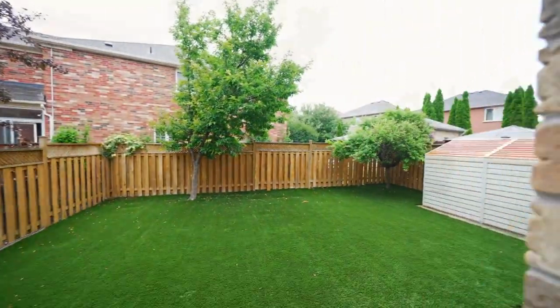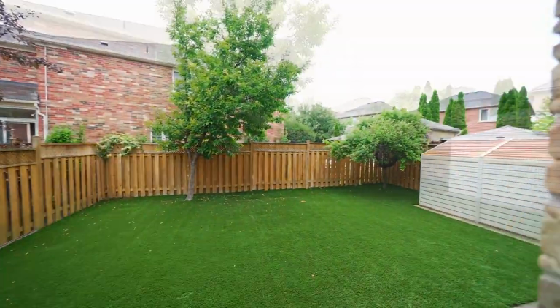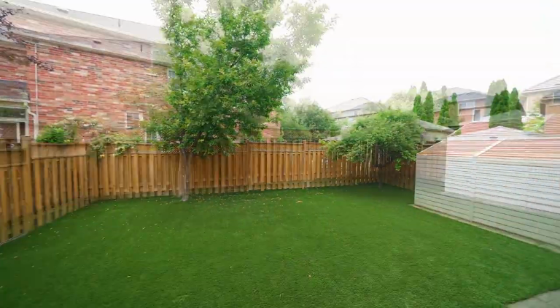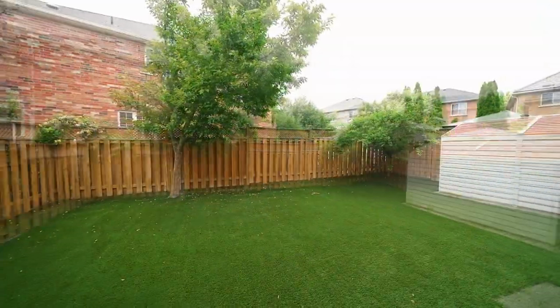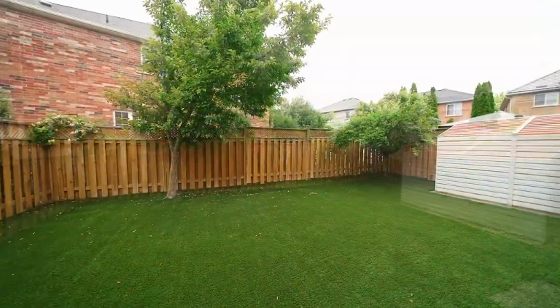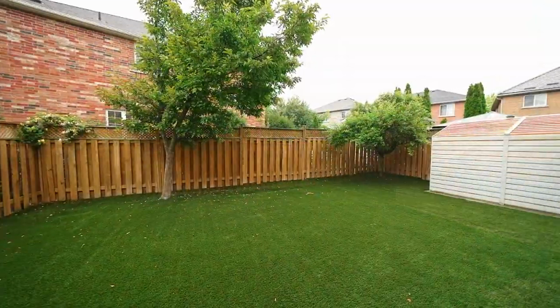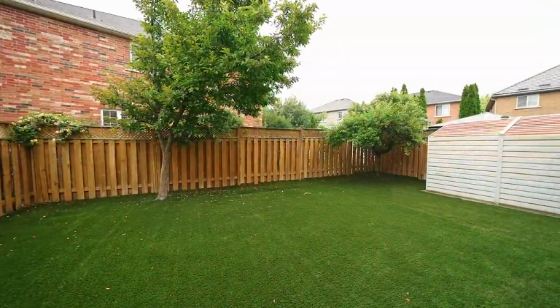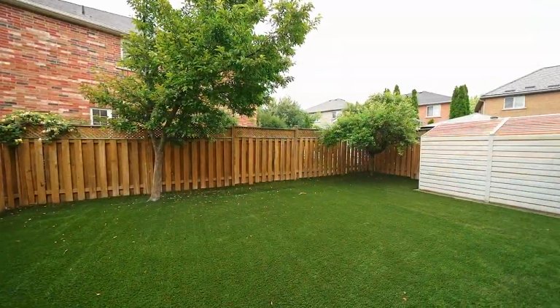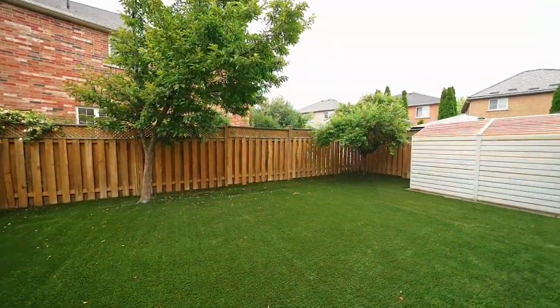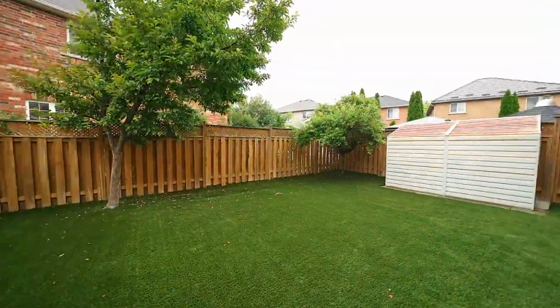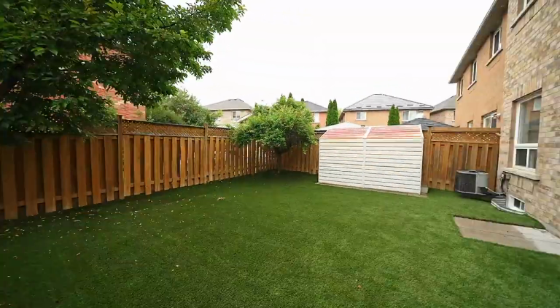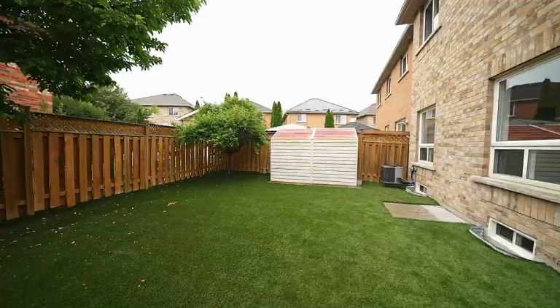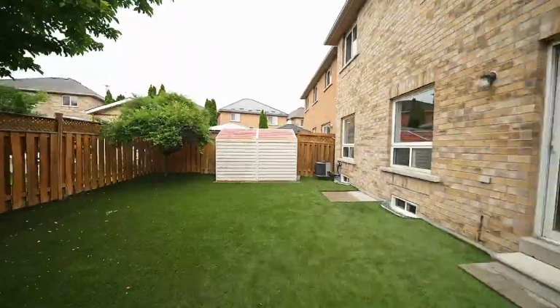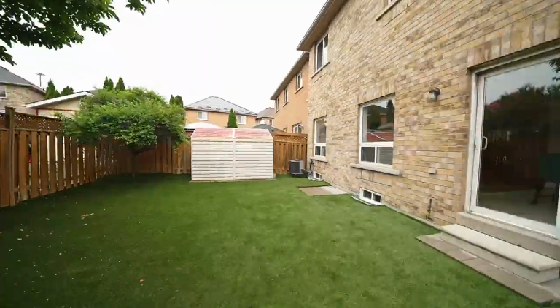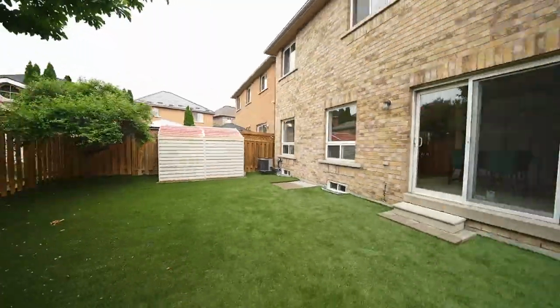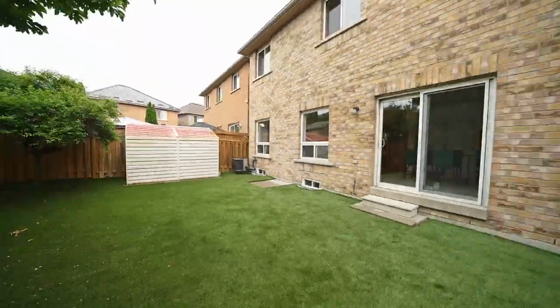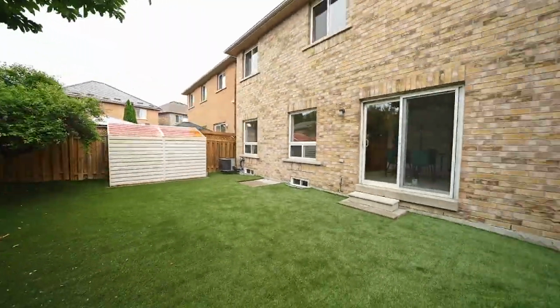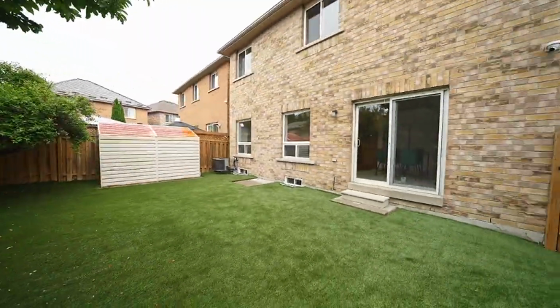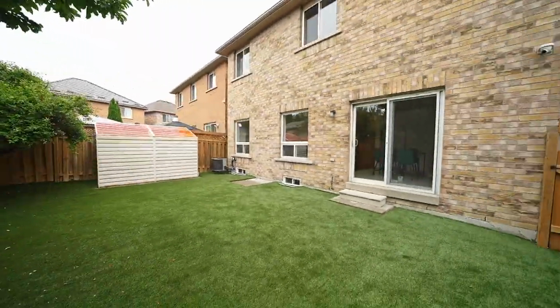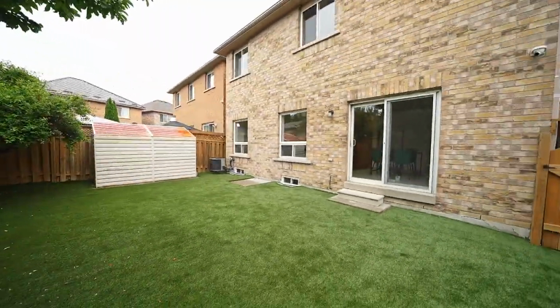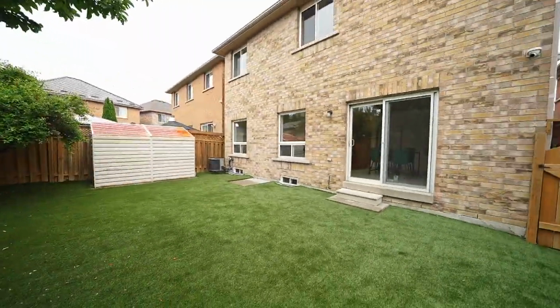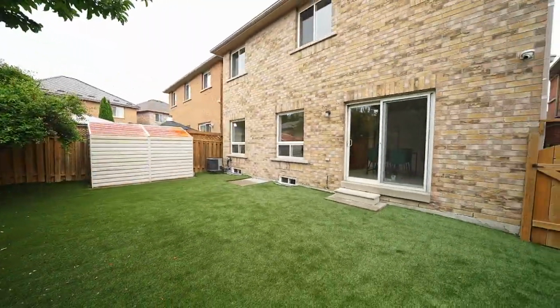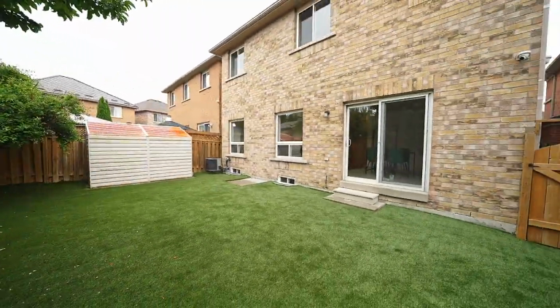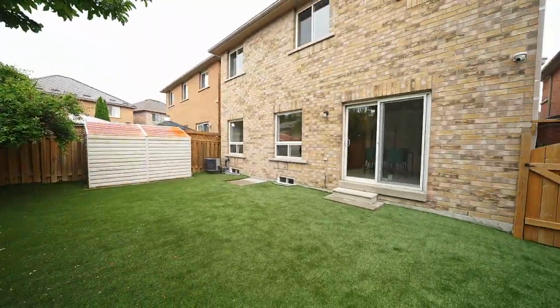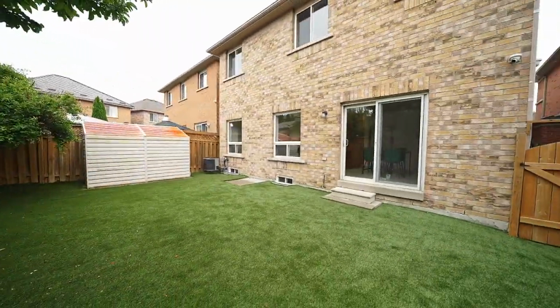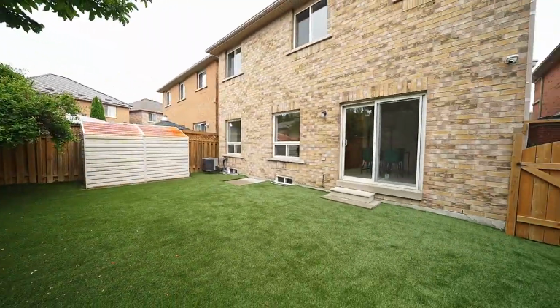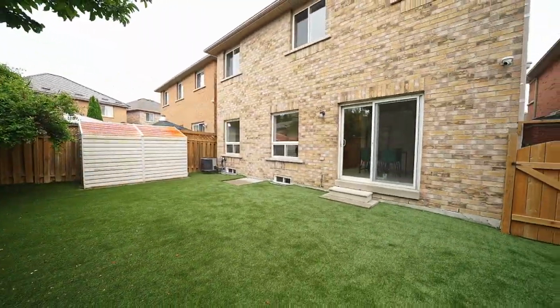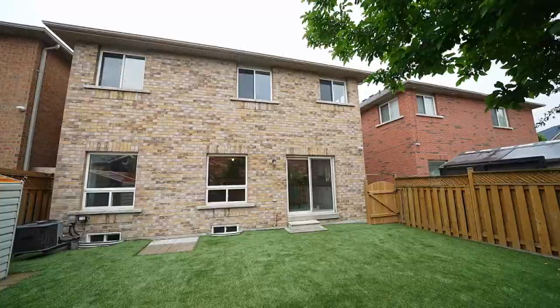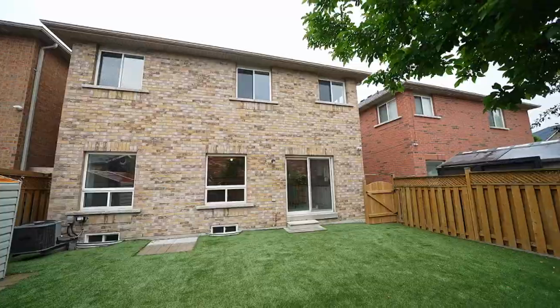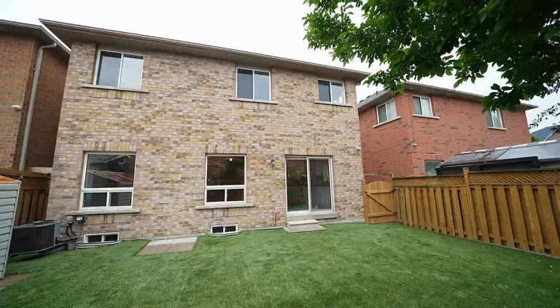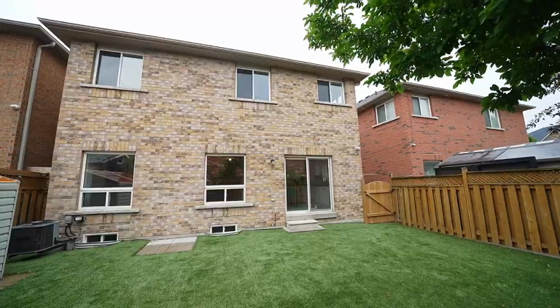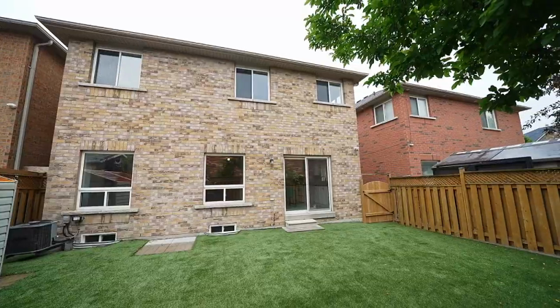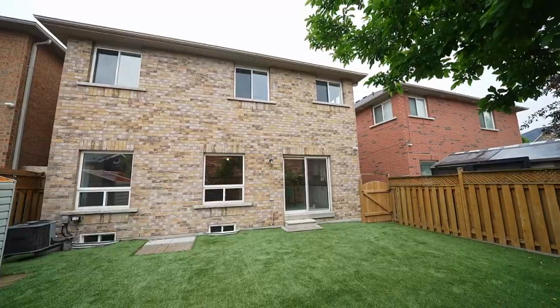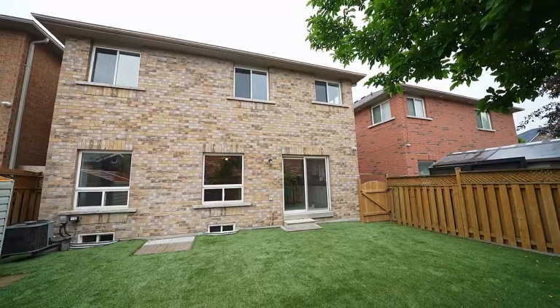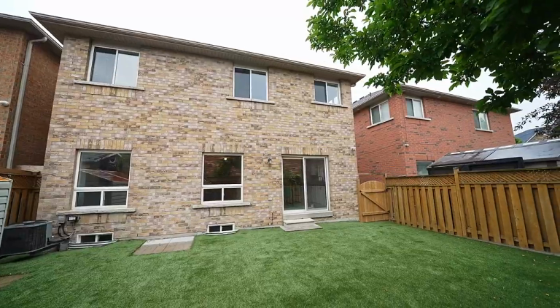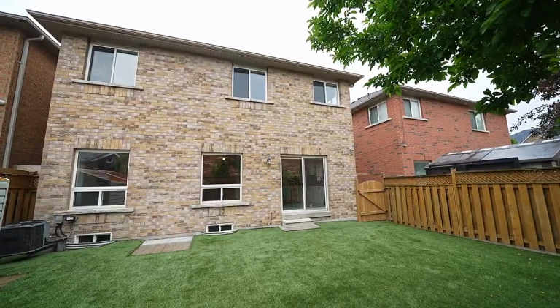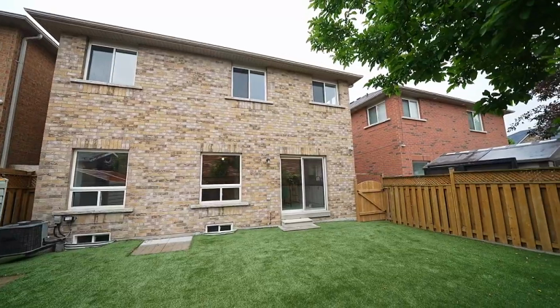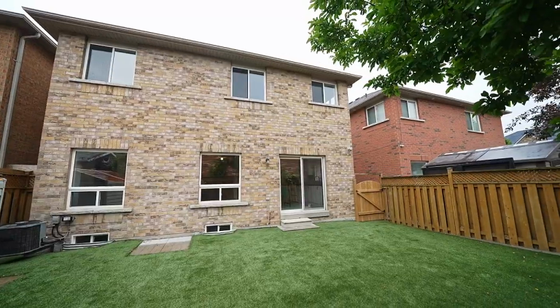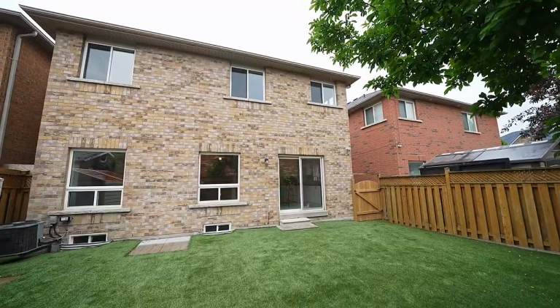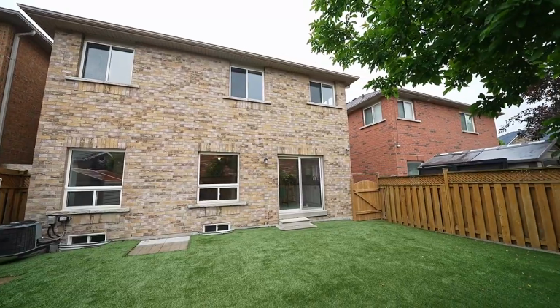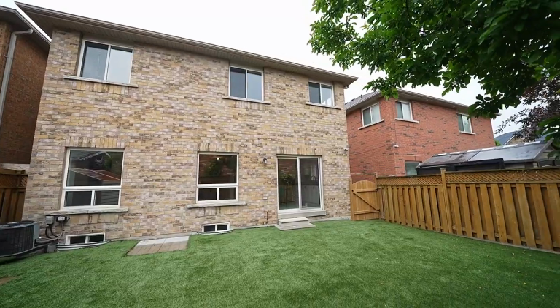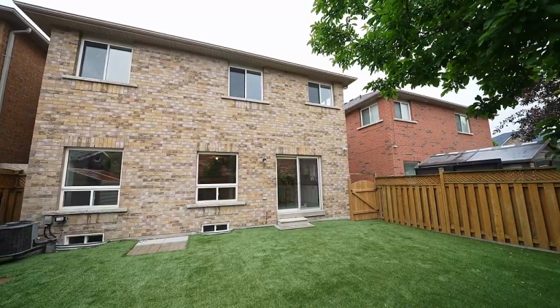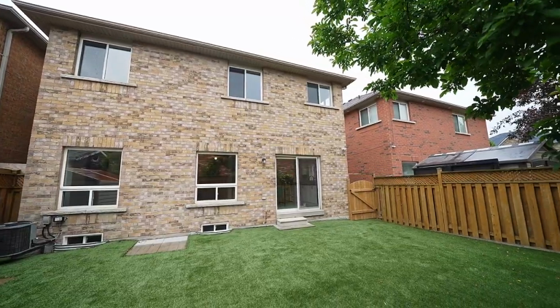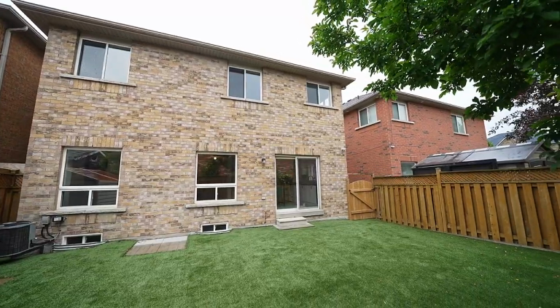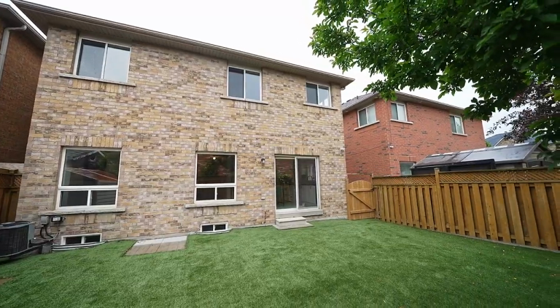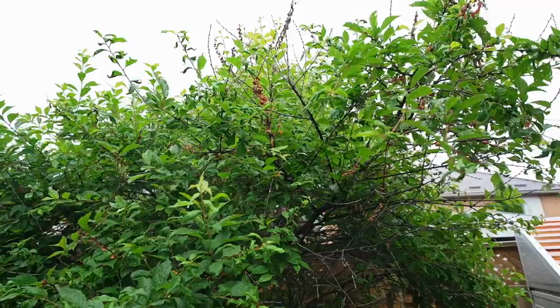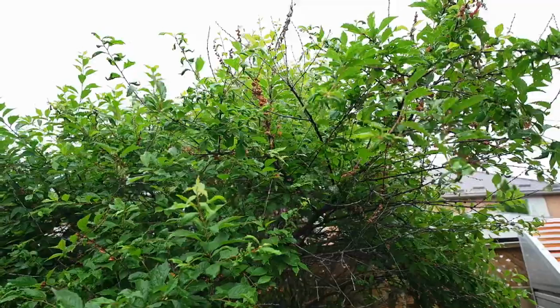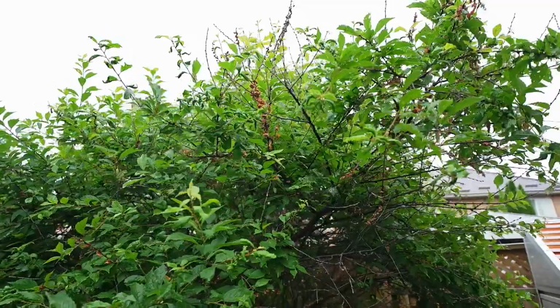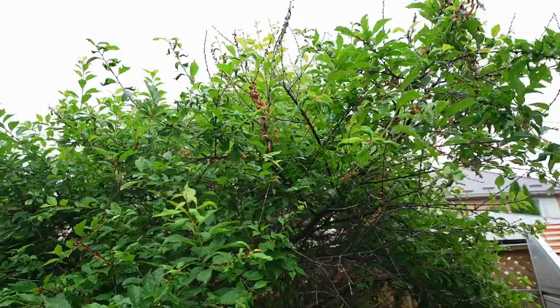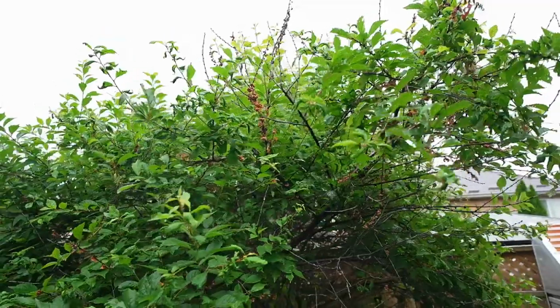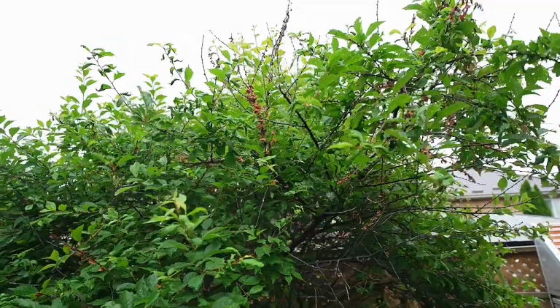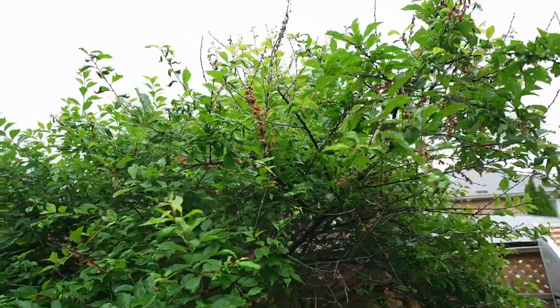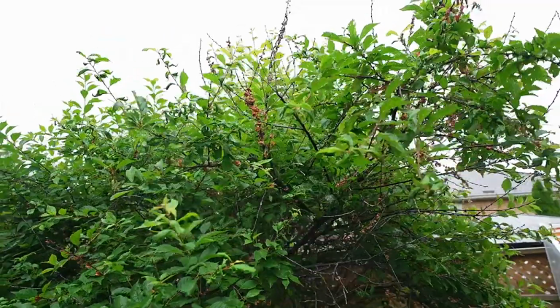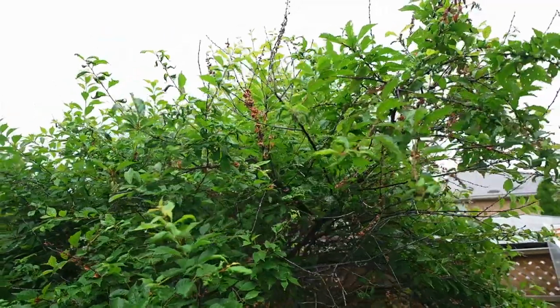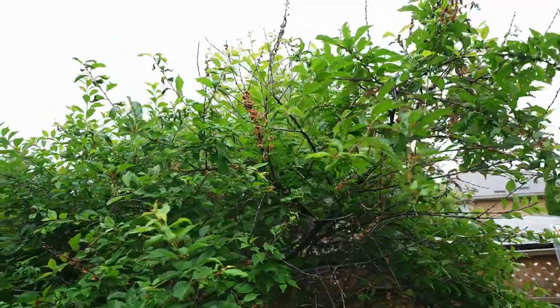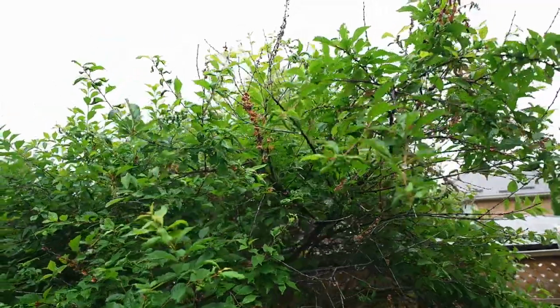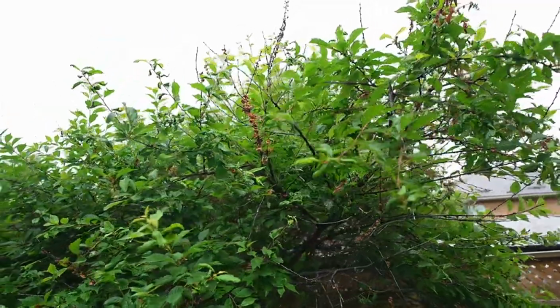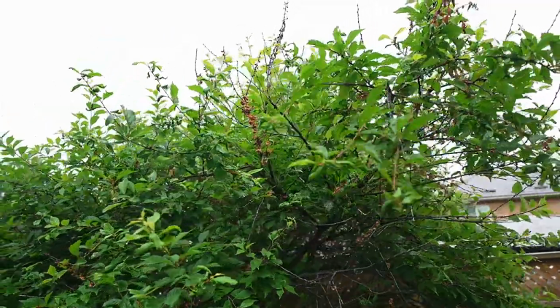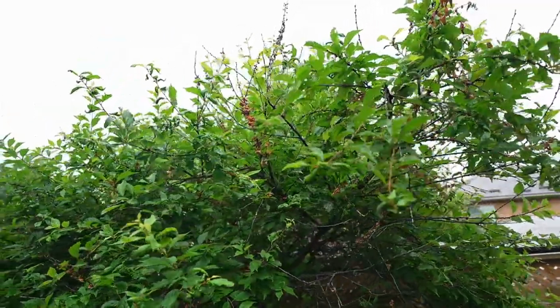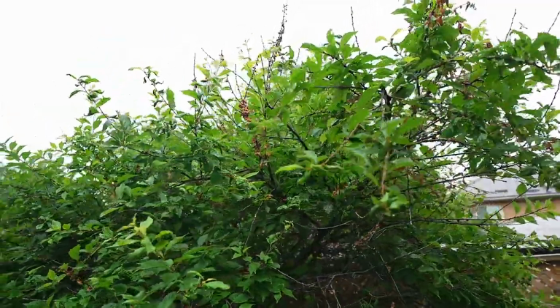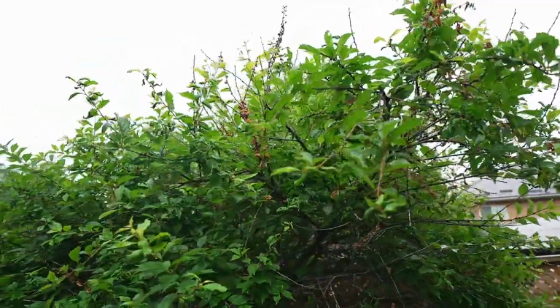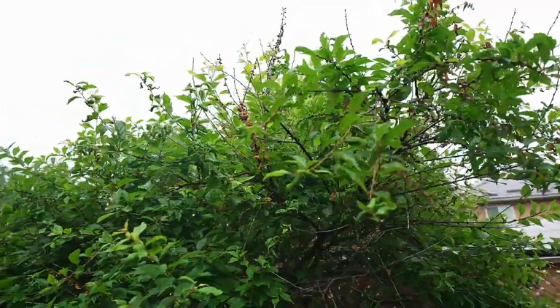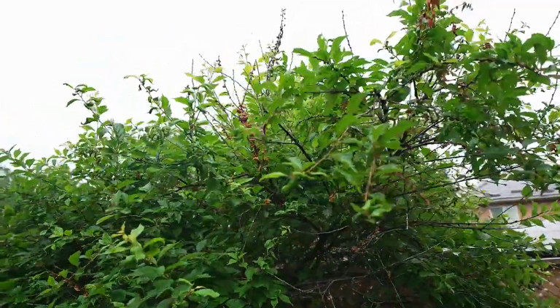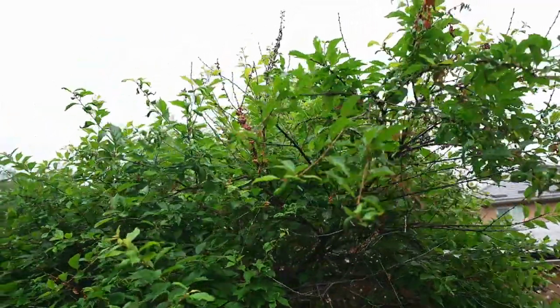The backyard is turfed, meaning that it requires no maintenance and it really allows you to enjoy the space hassle-free.